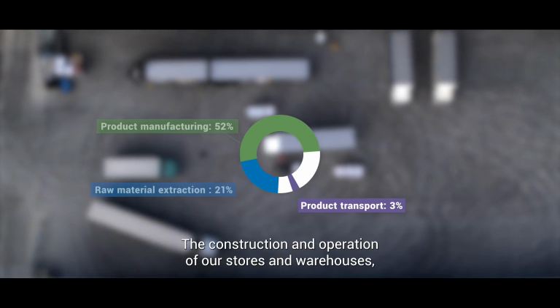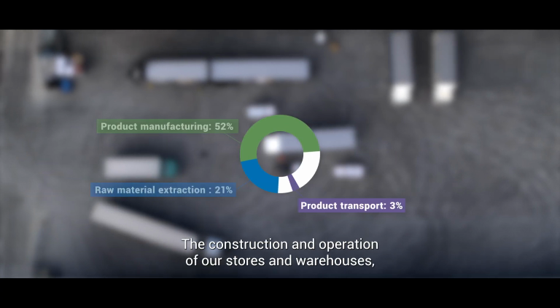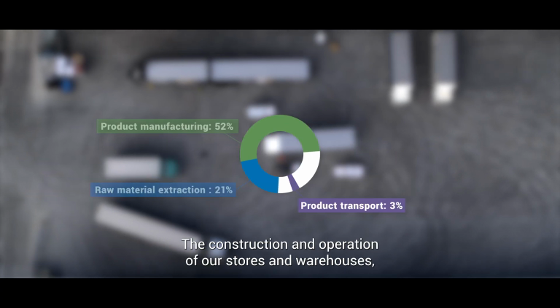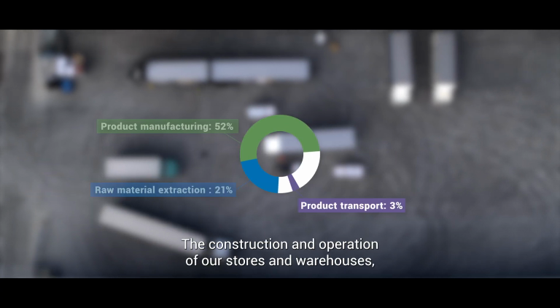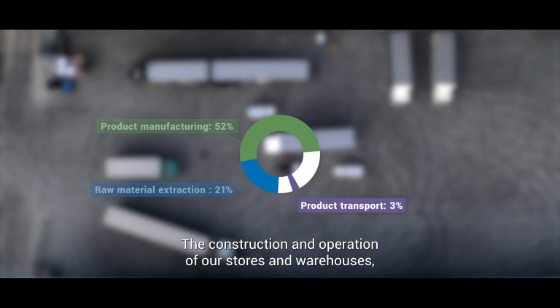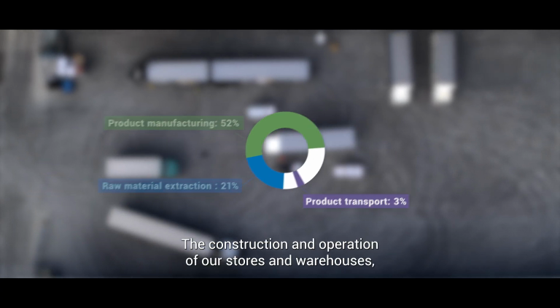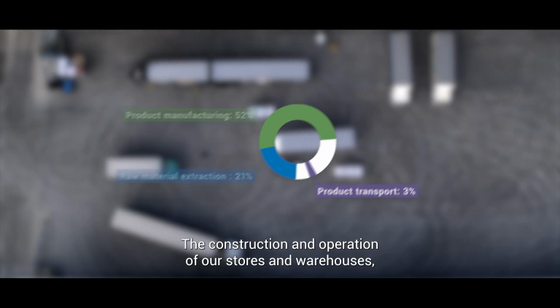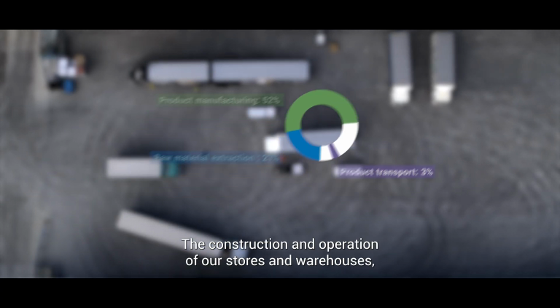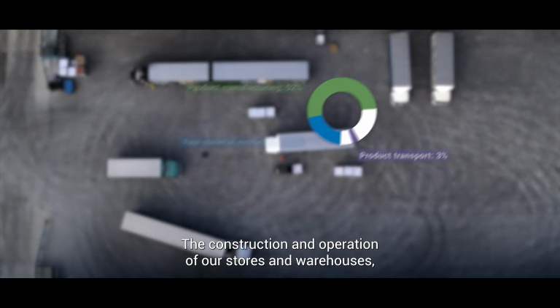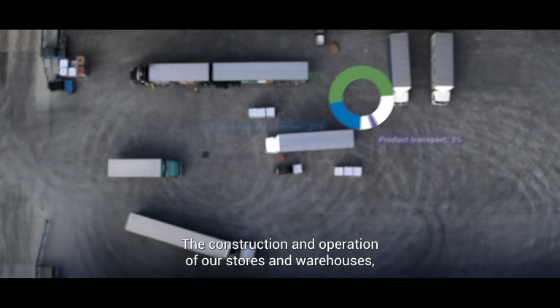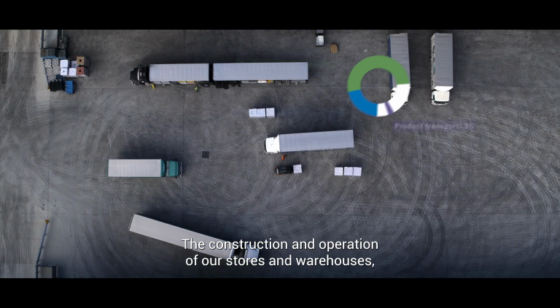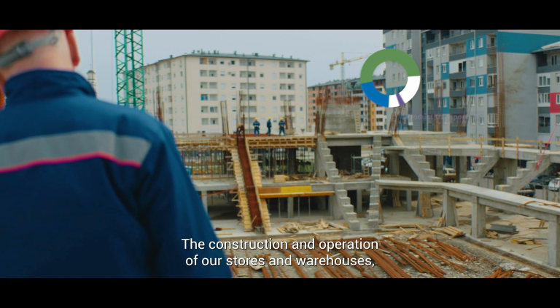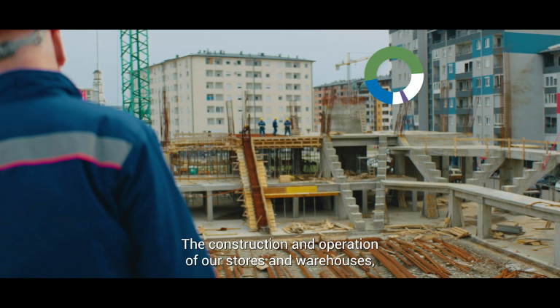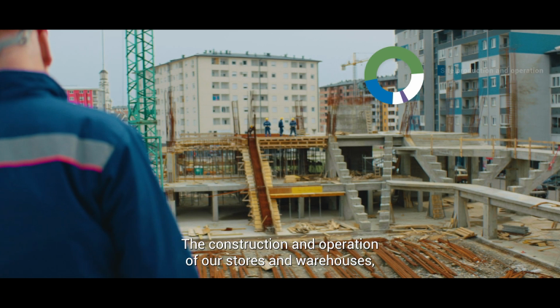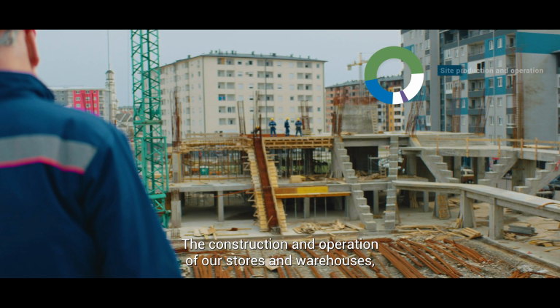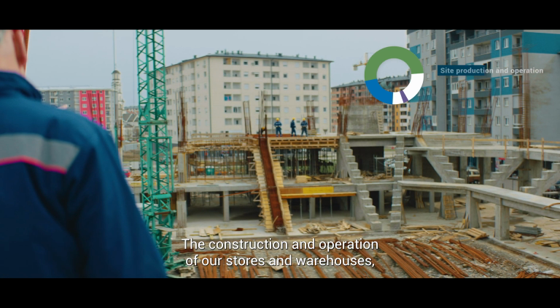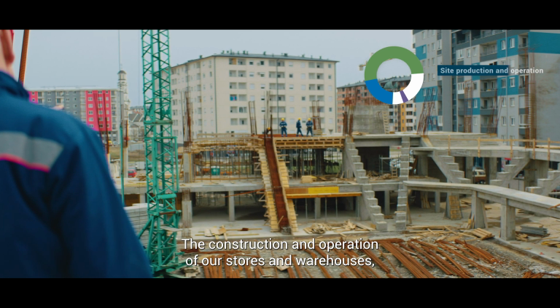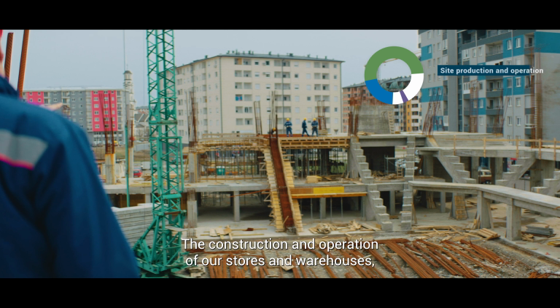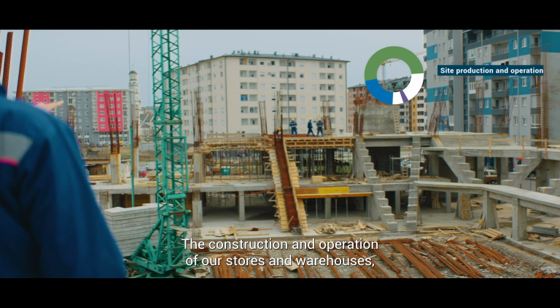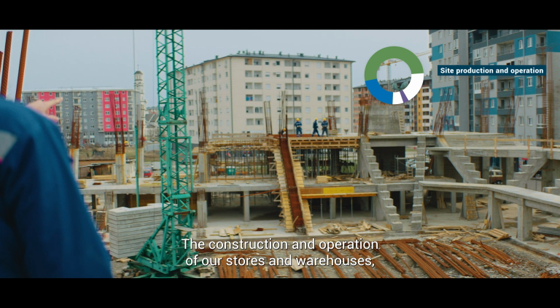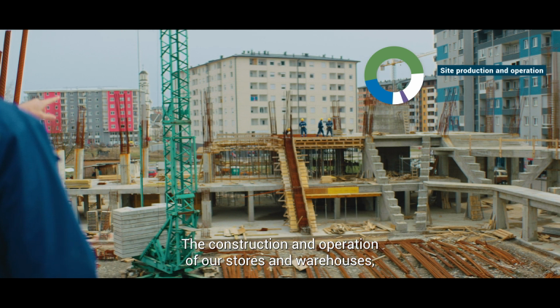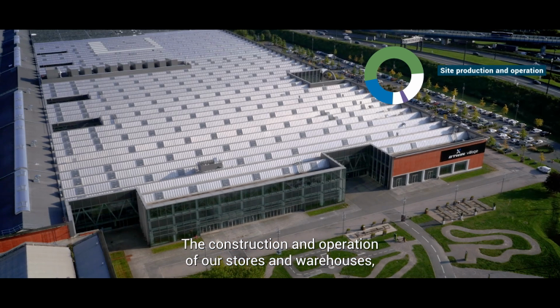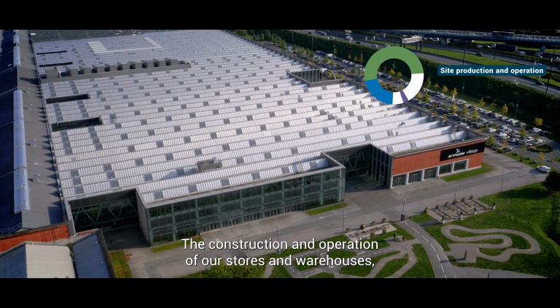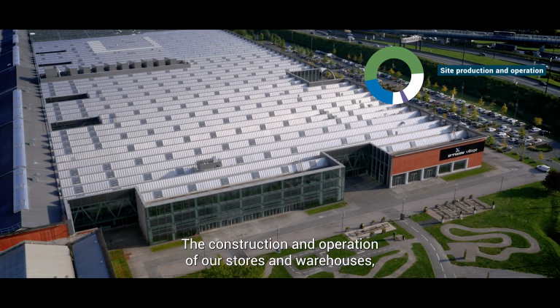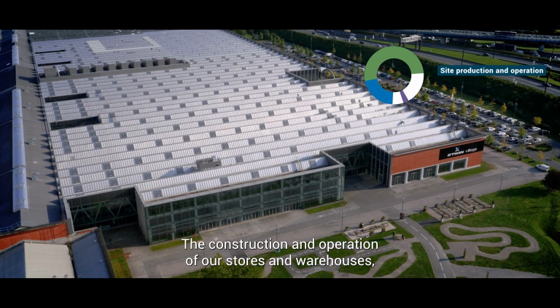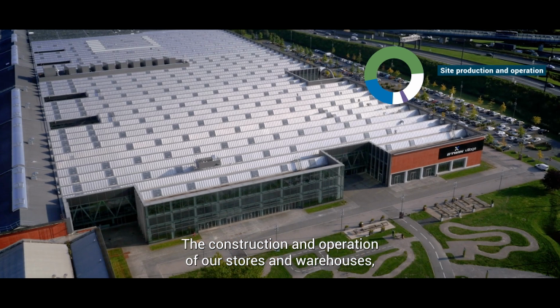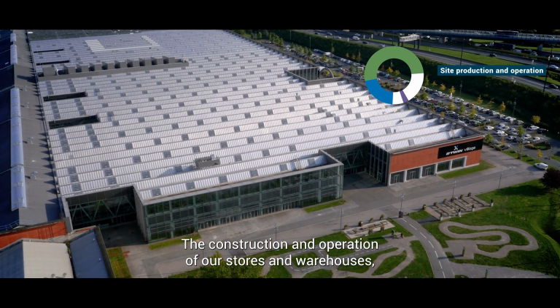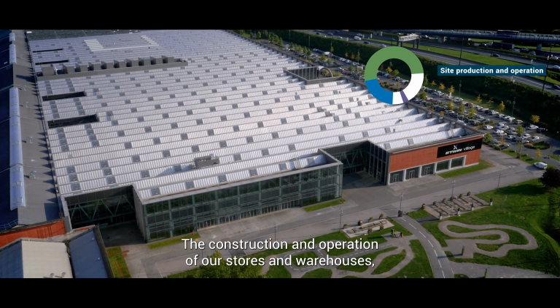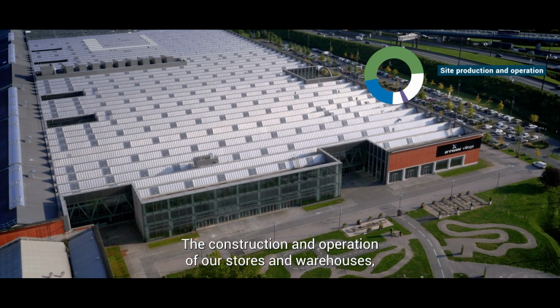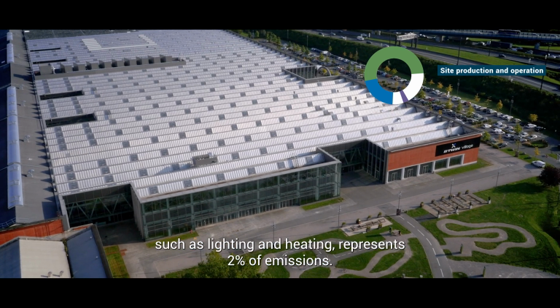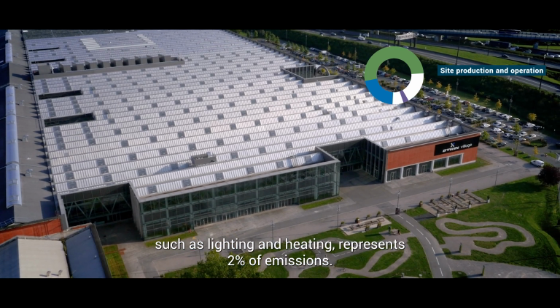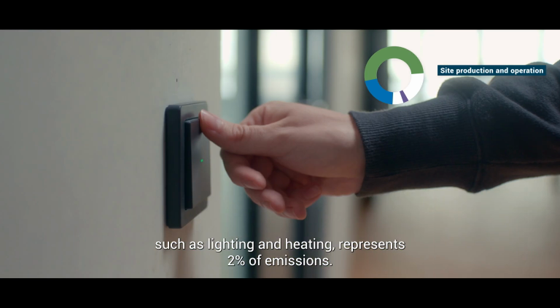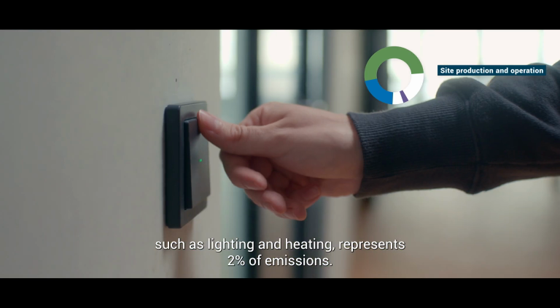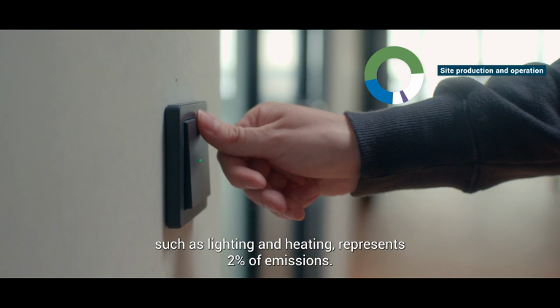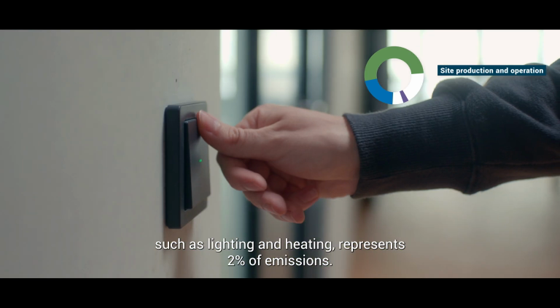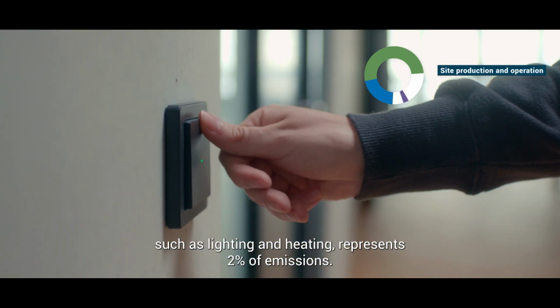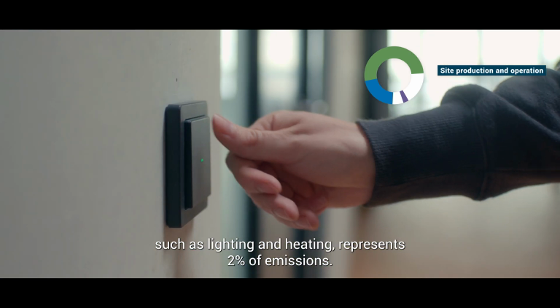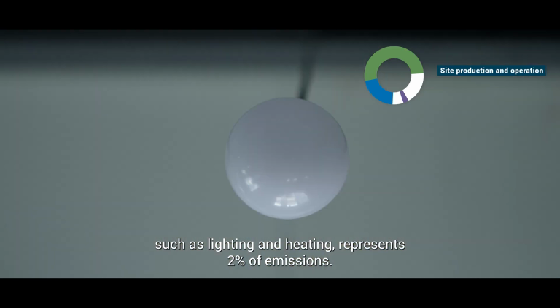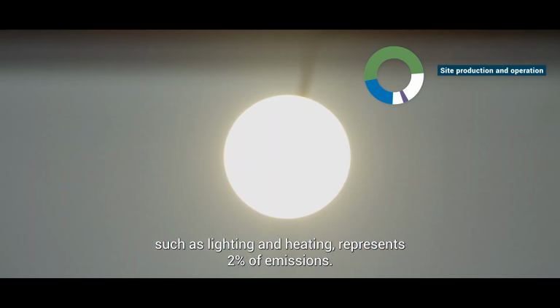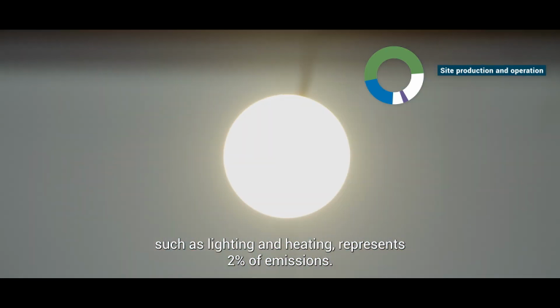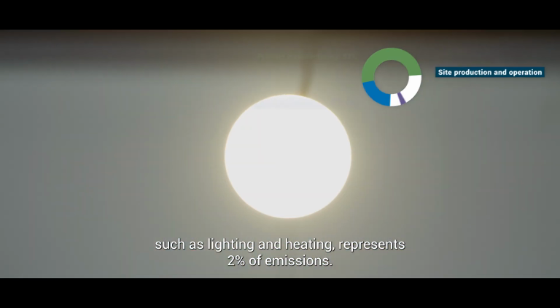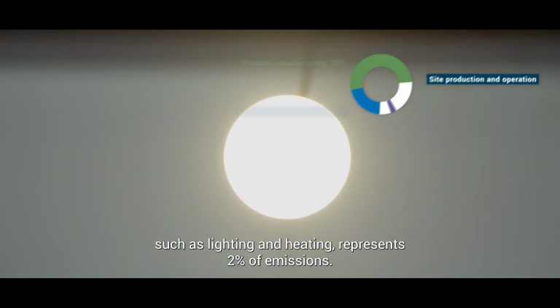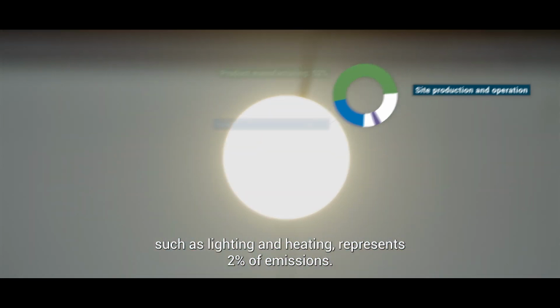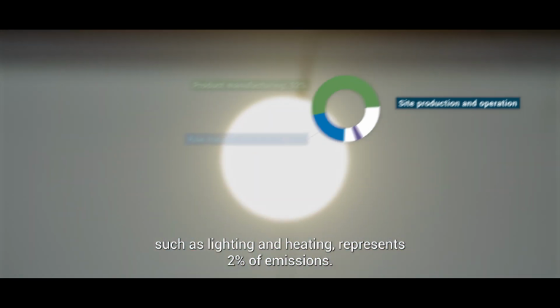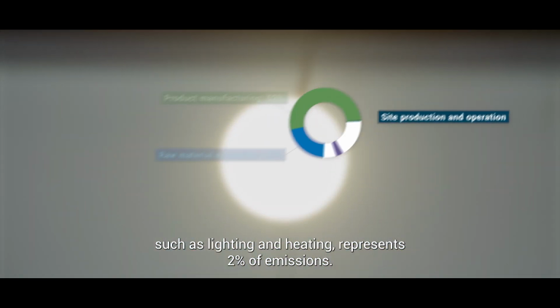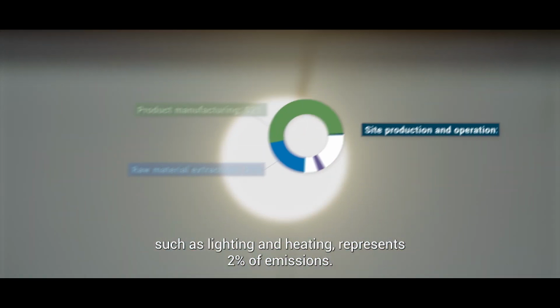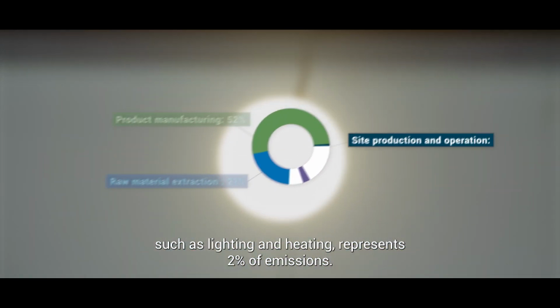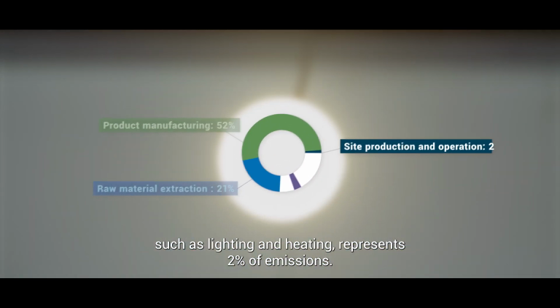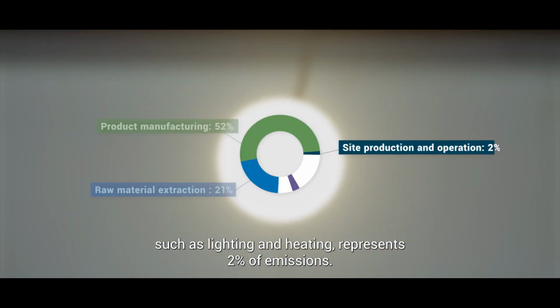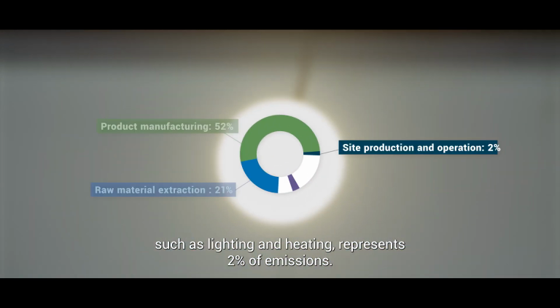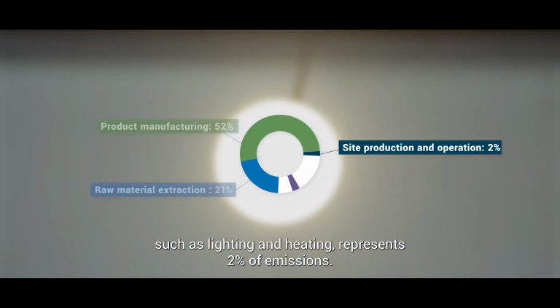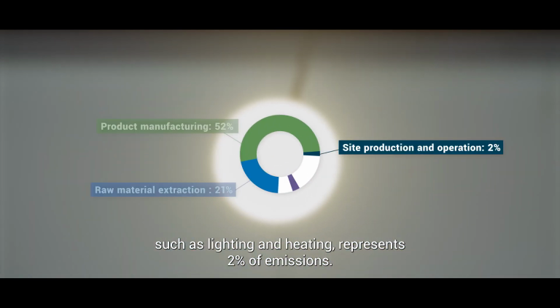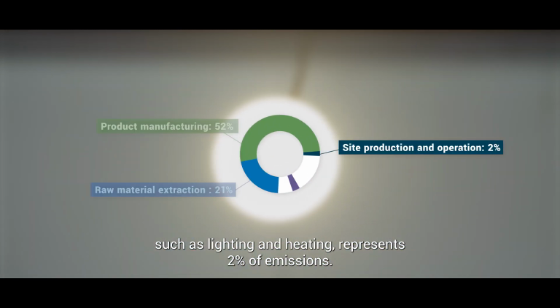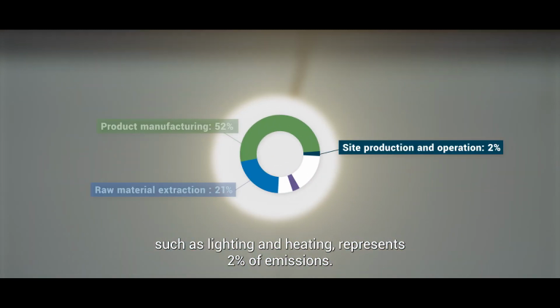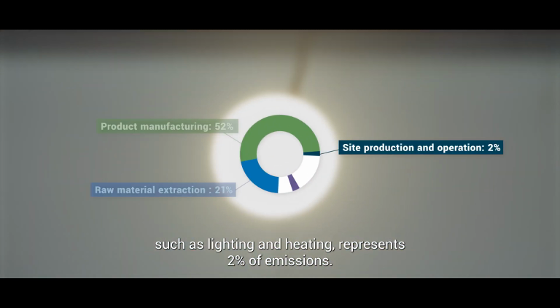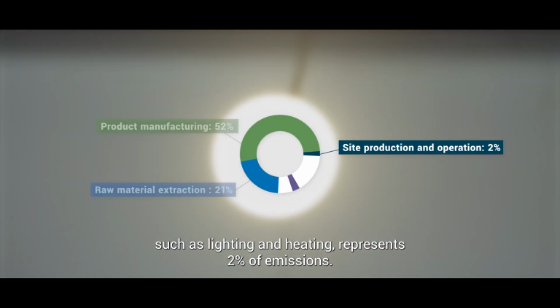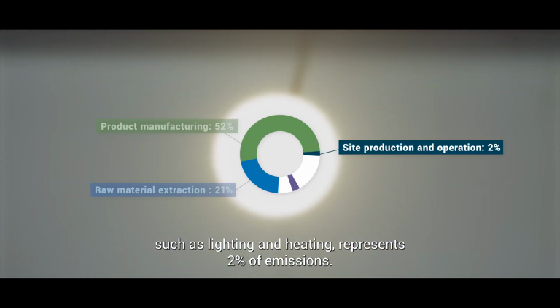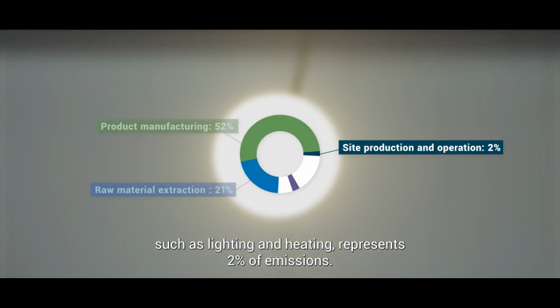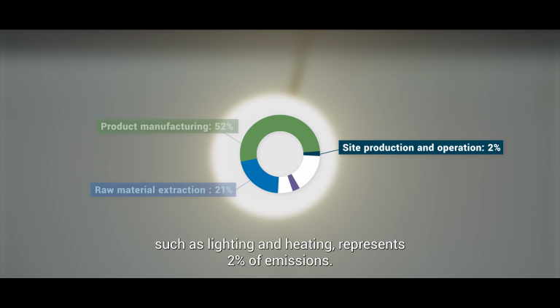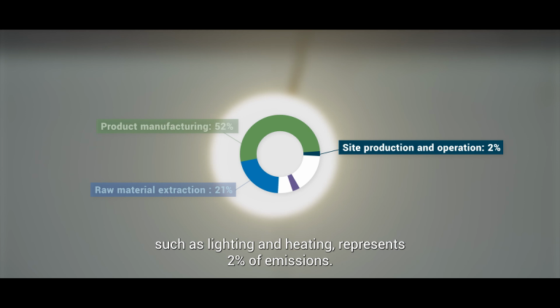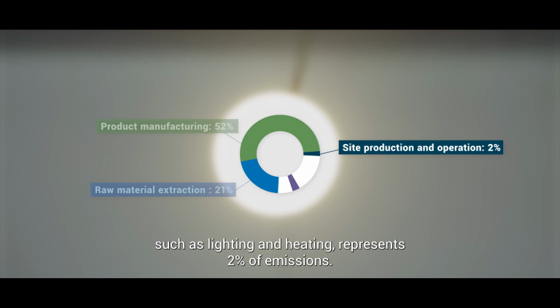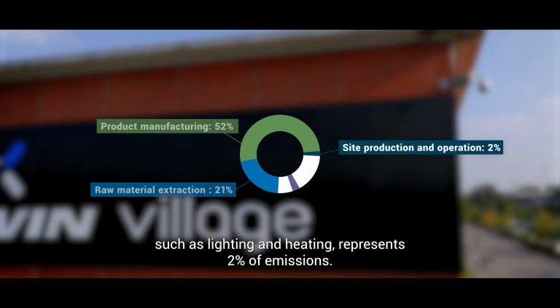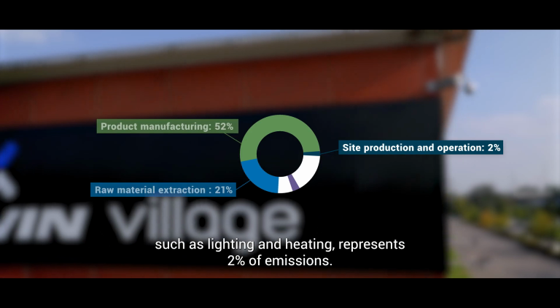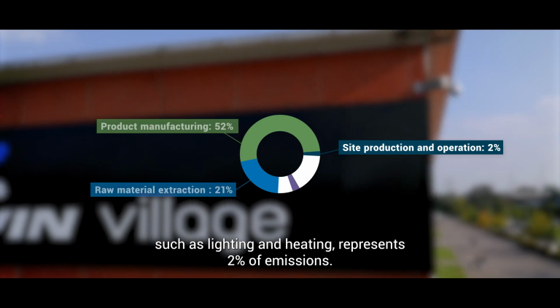The construction and operation of our stores and warehouses, such as lighting and heating, represents 2% of emissions.